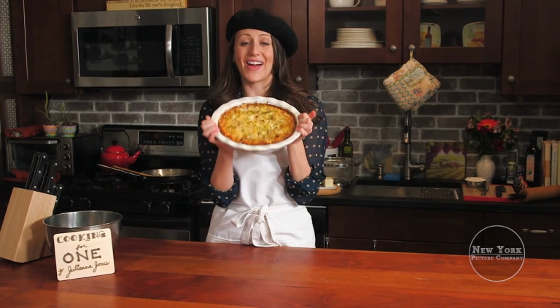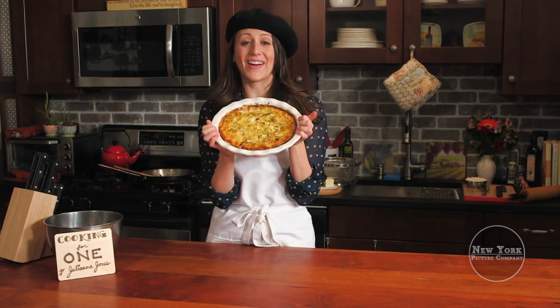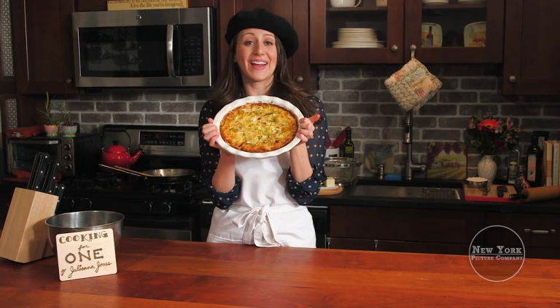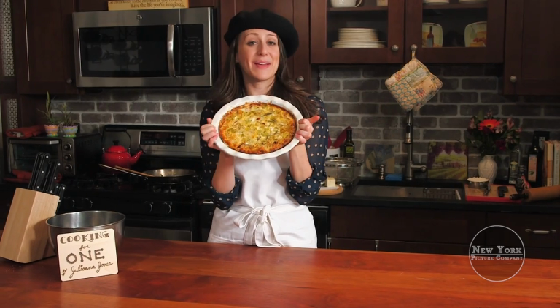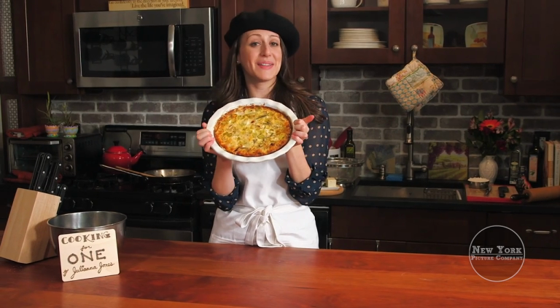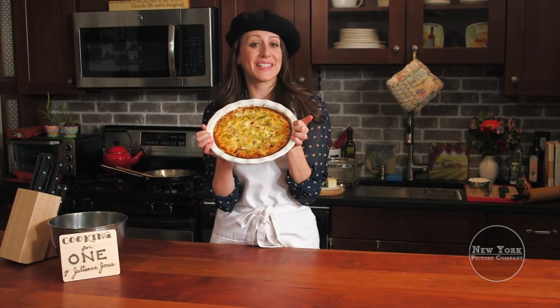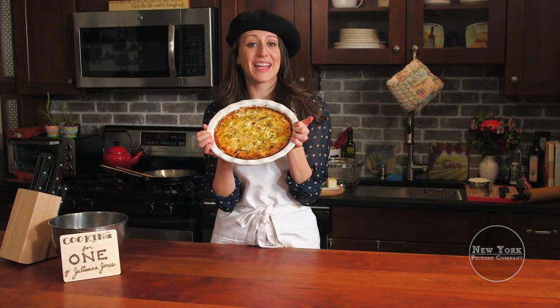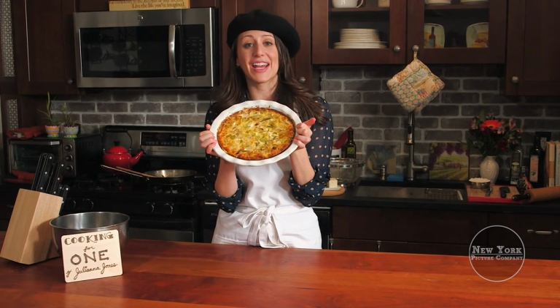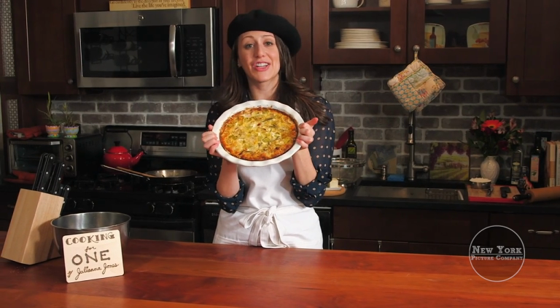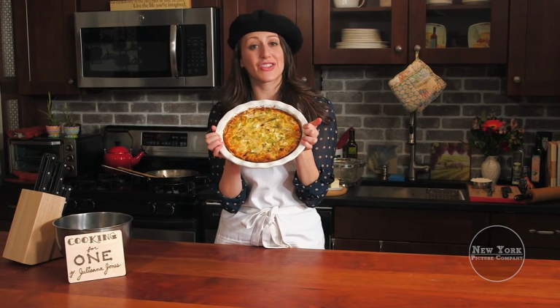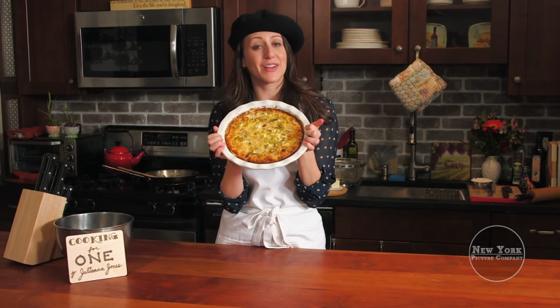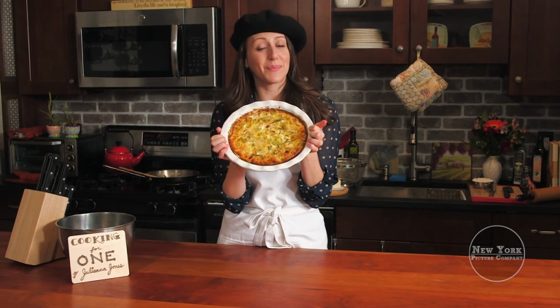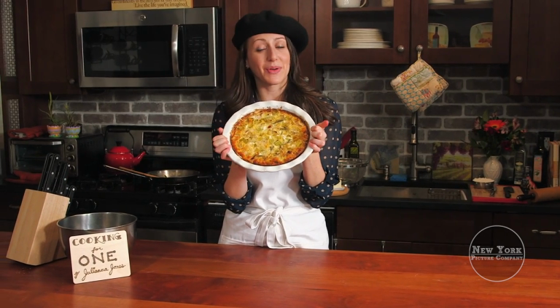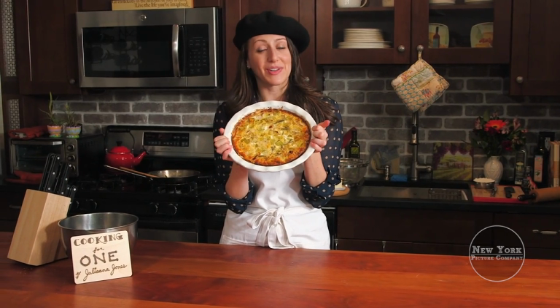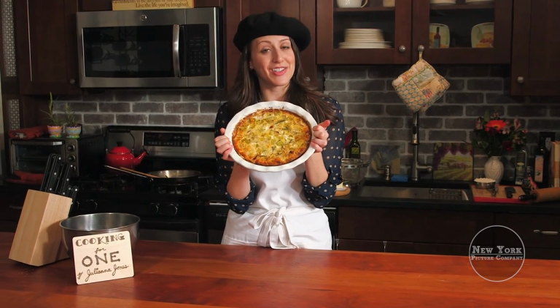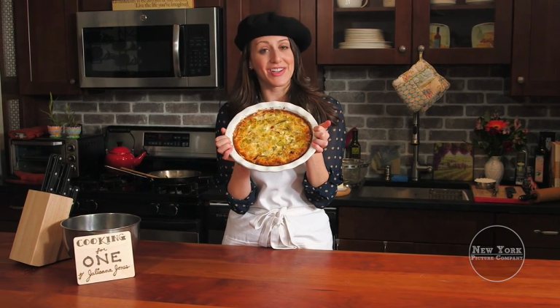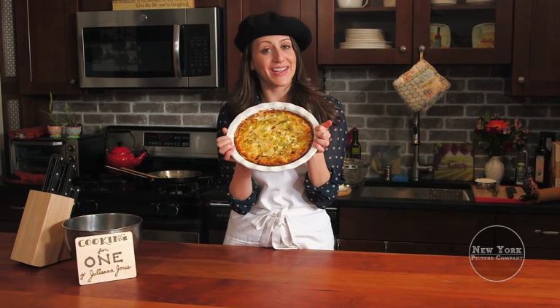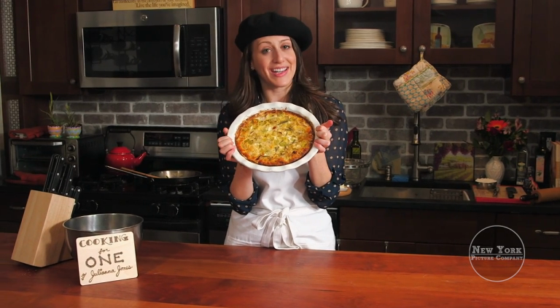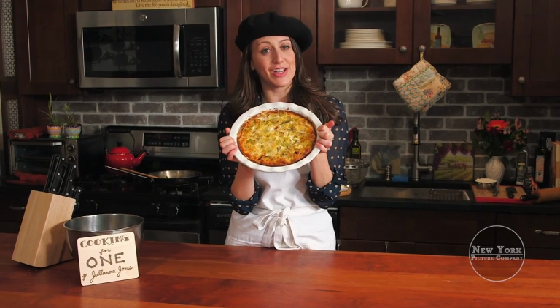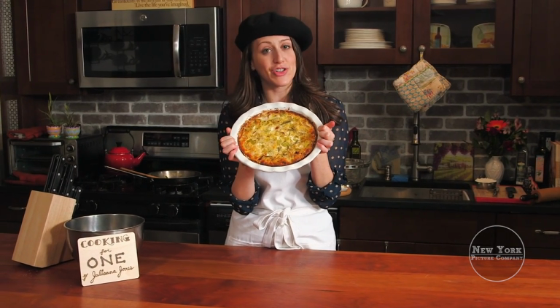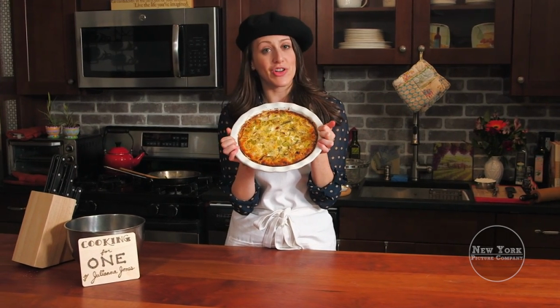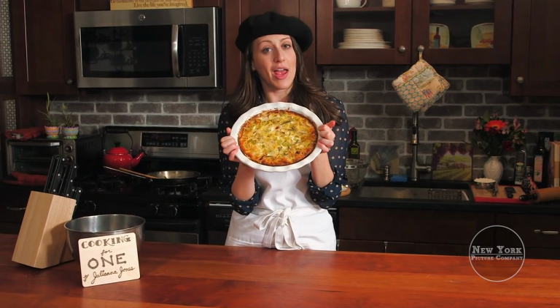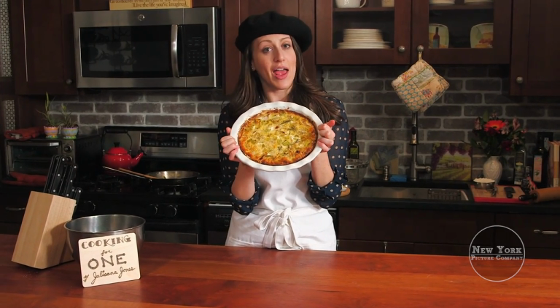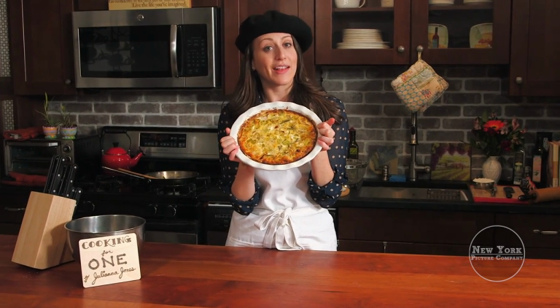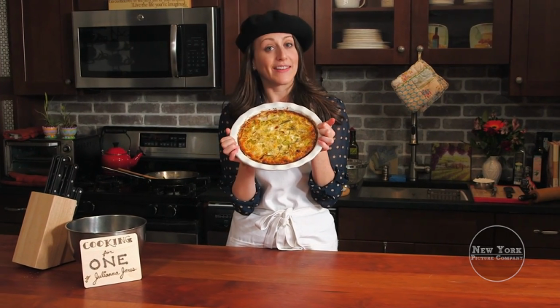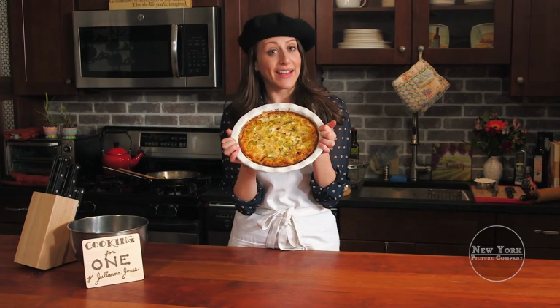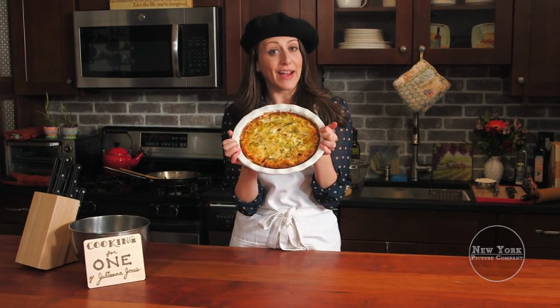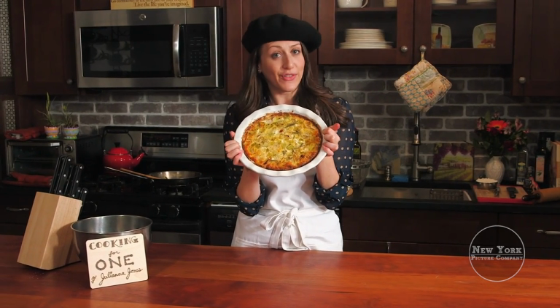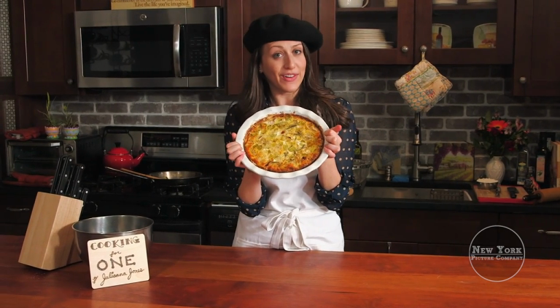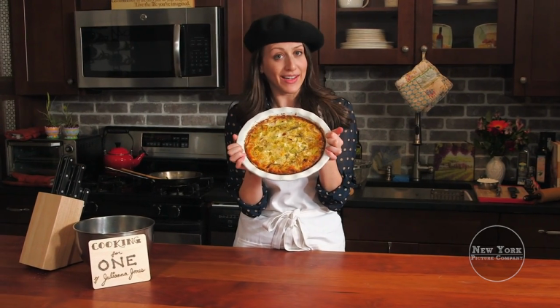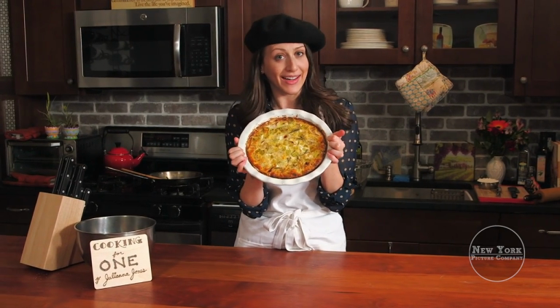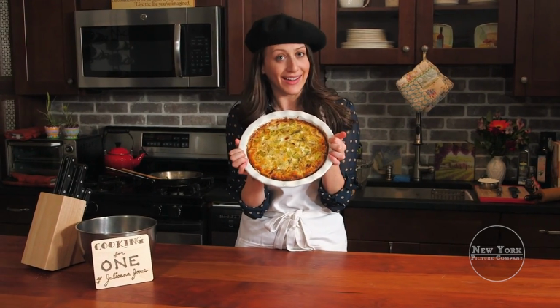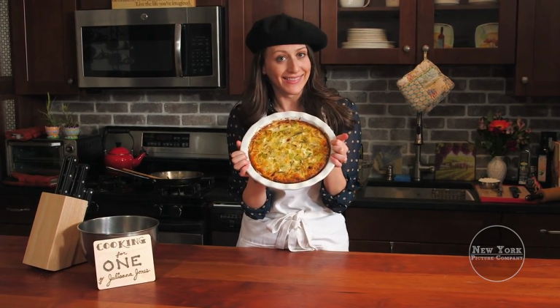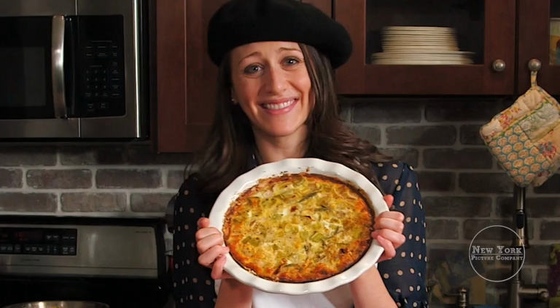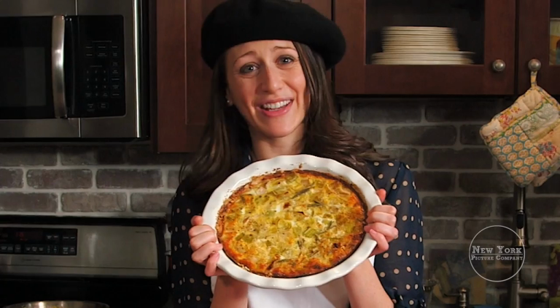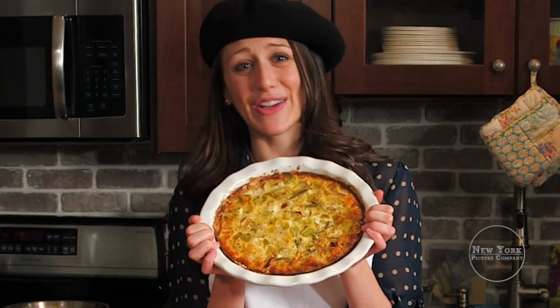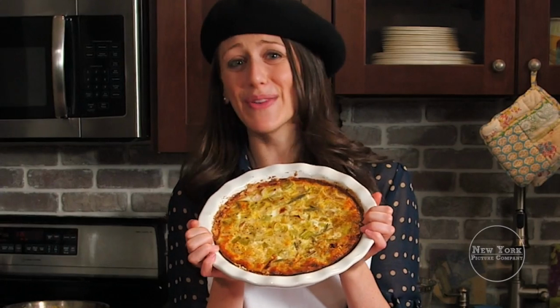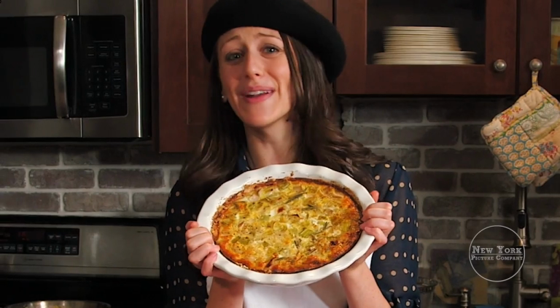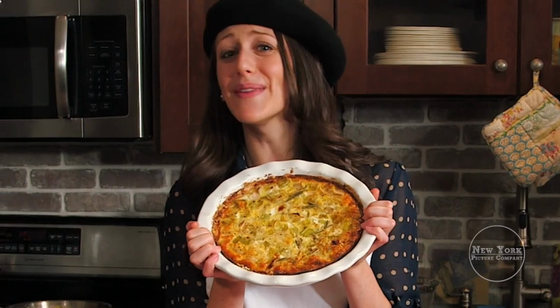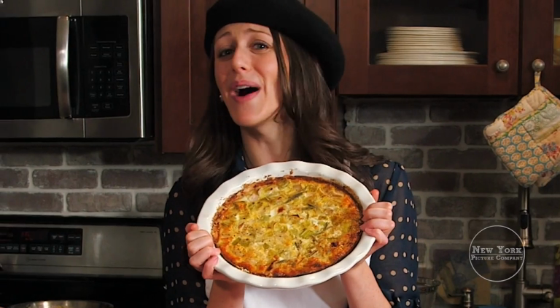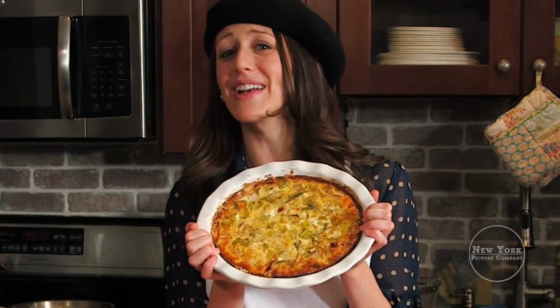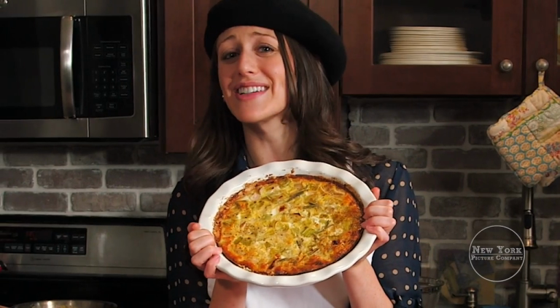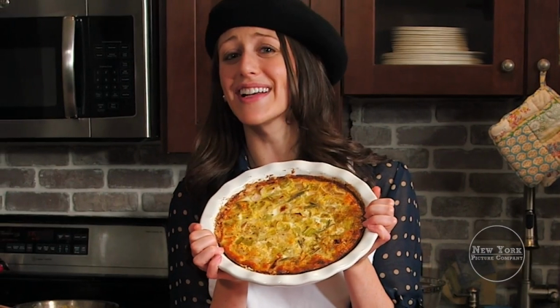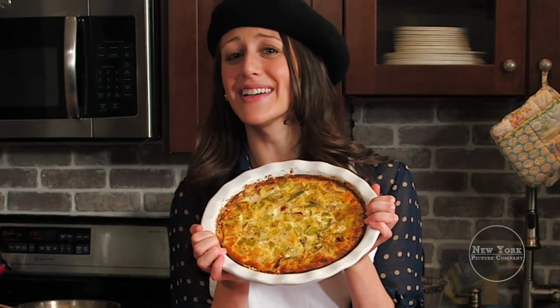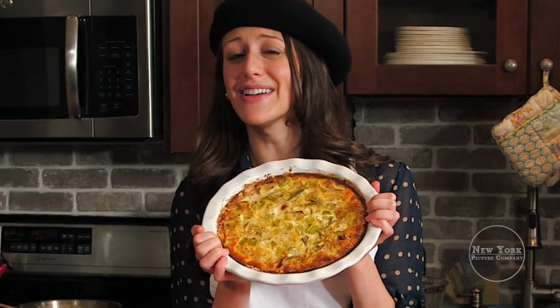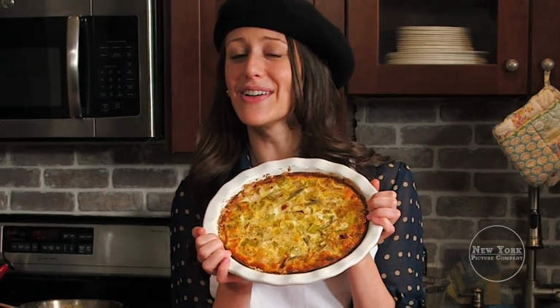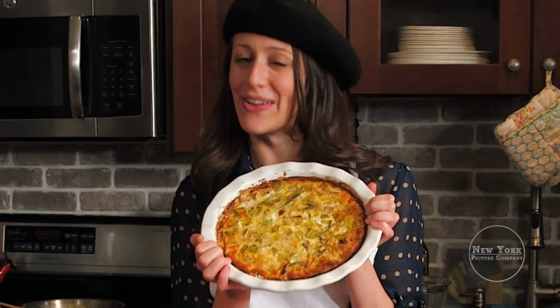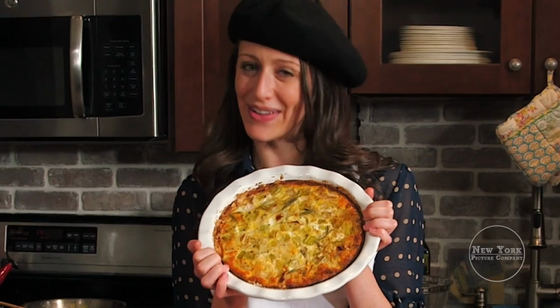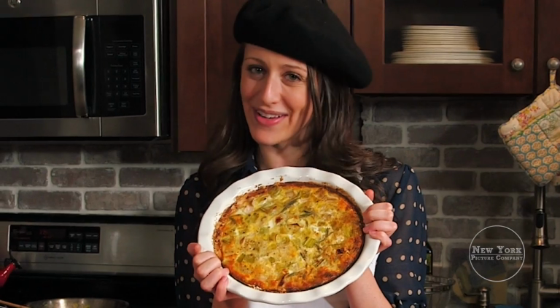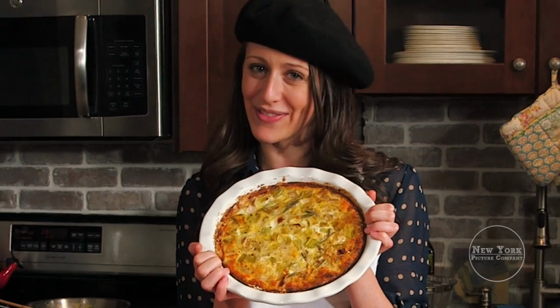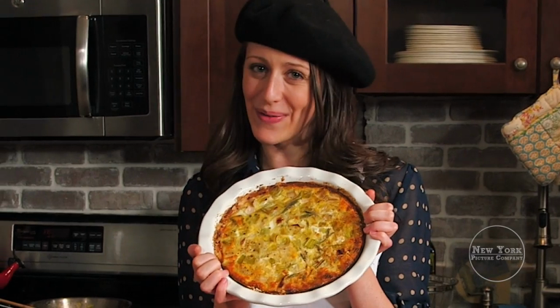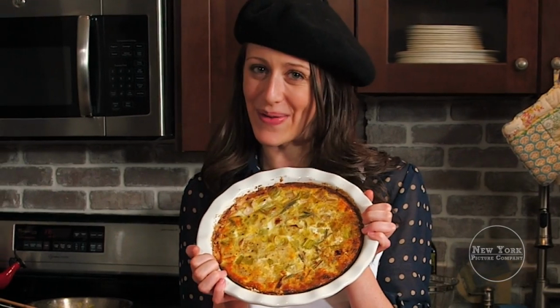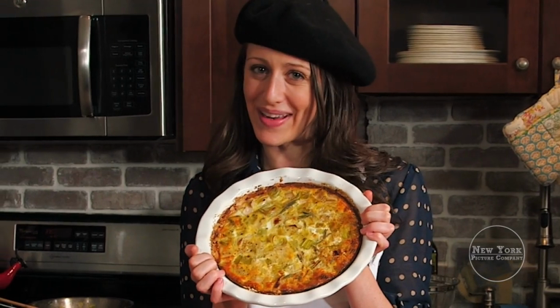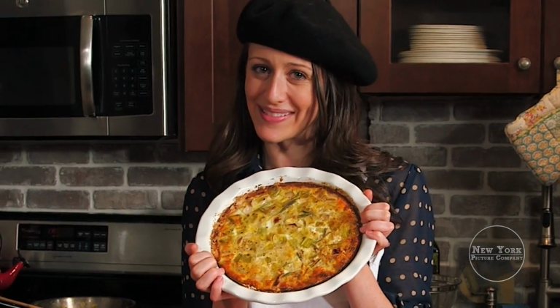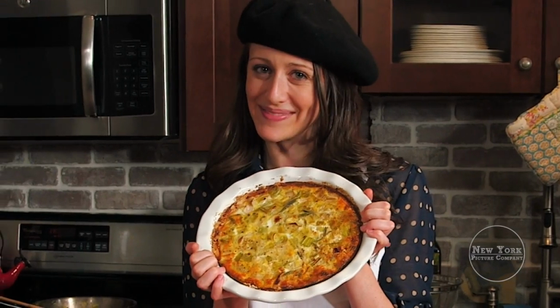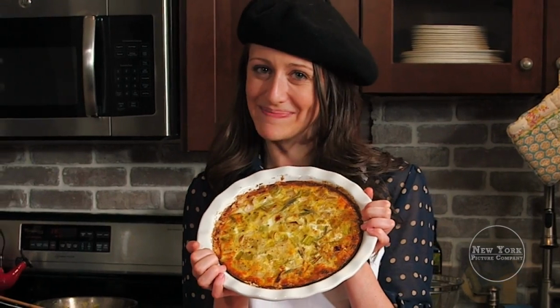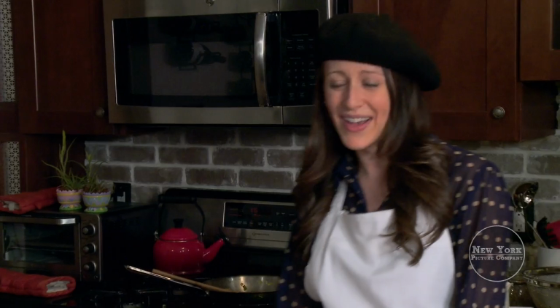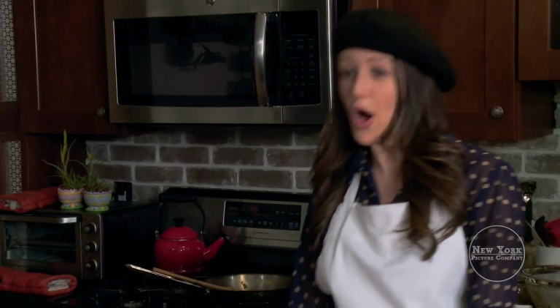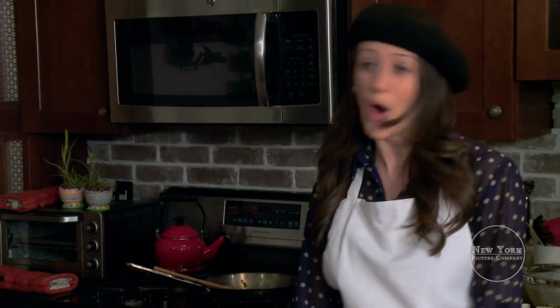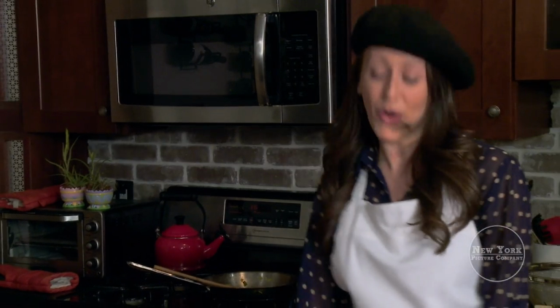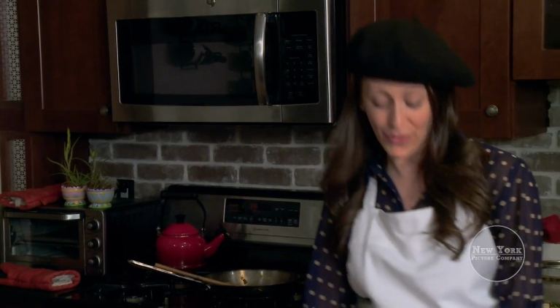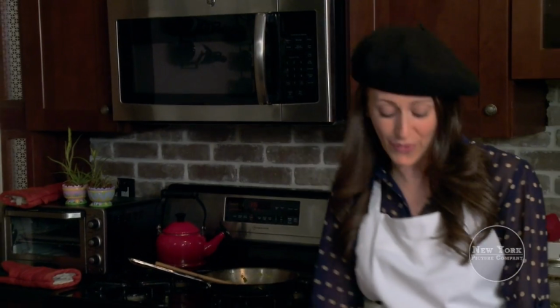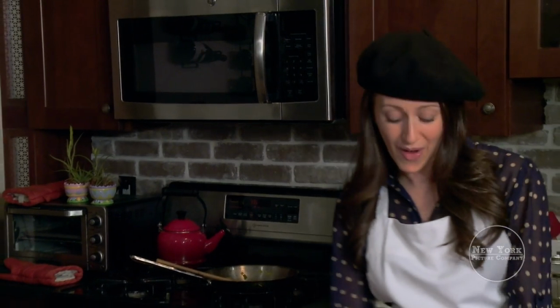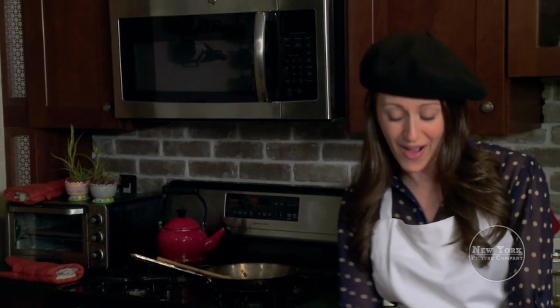Our imitation Parisian quiche, c'est fini. You've been watching Cooking for One. Au revoir.